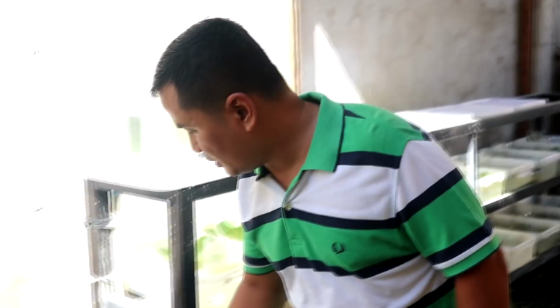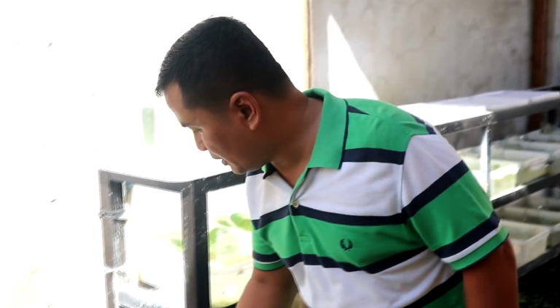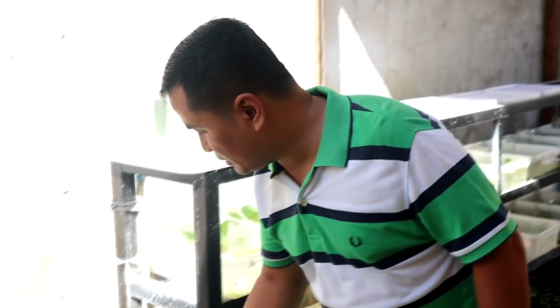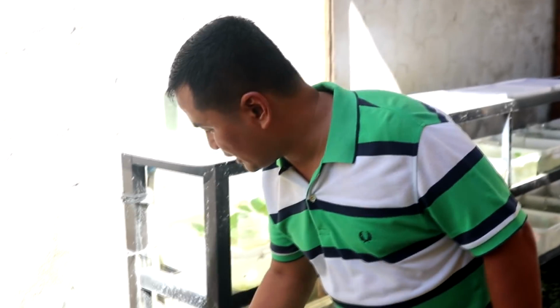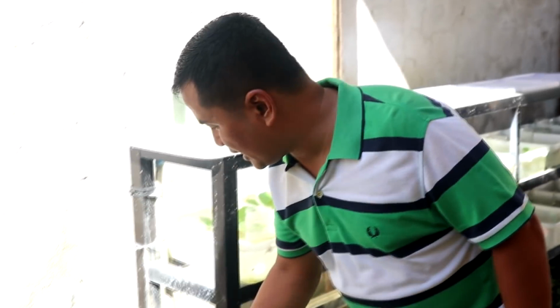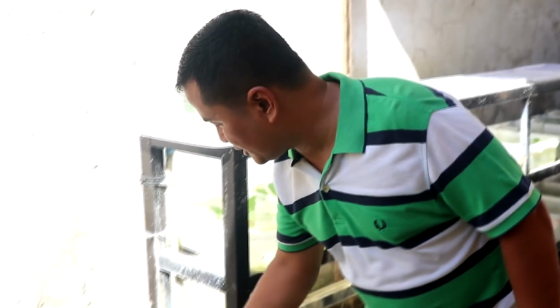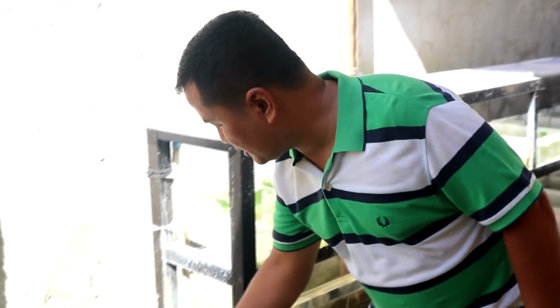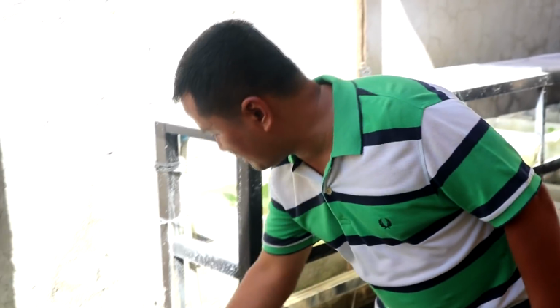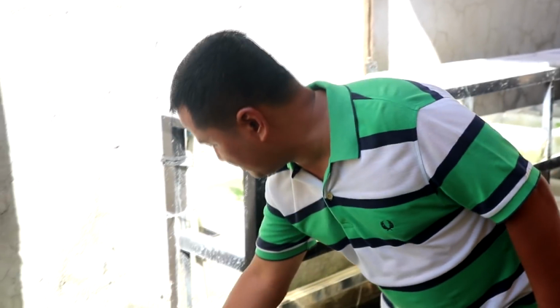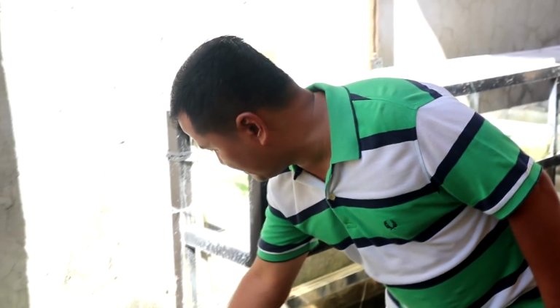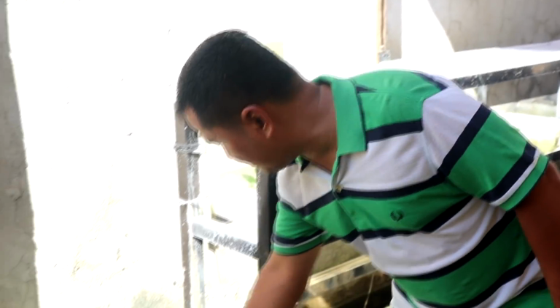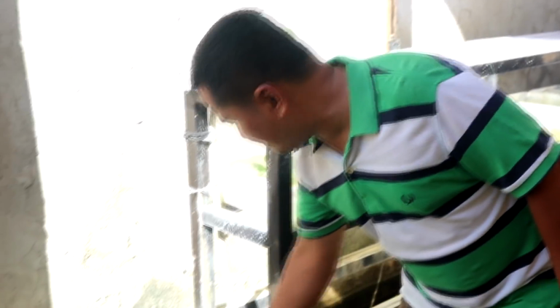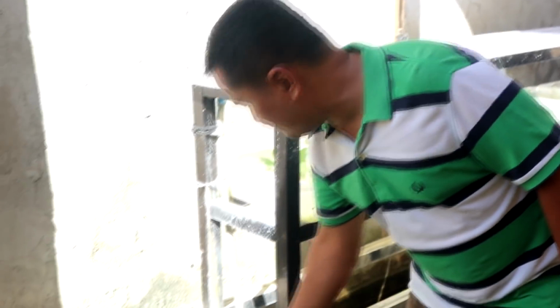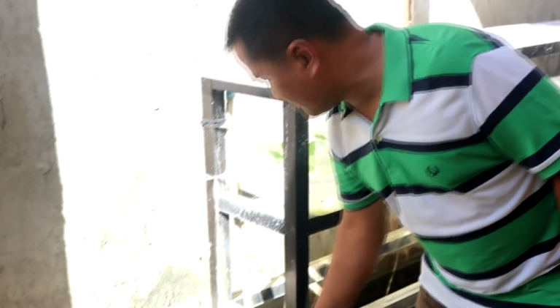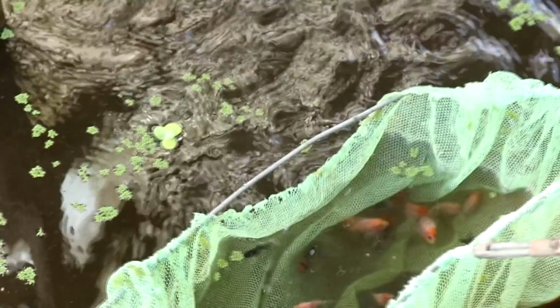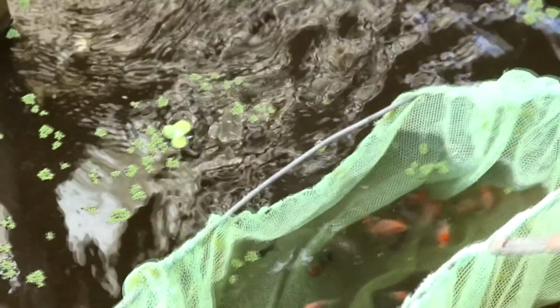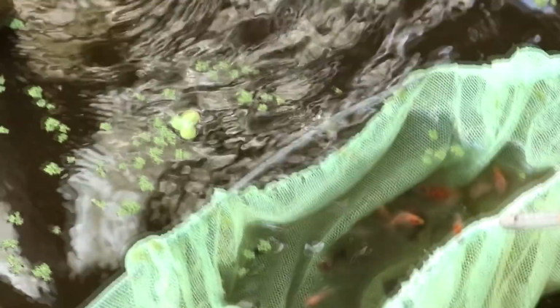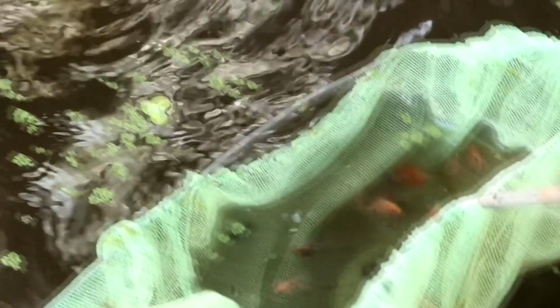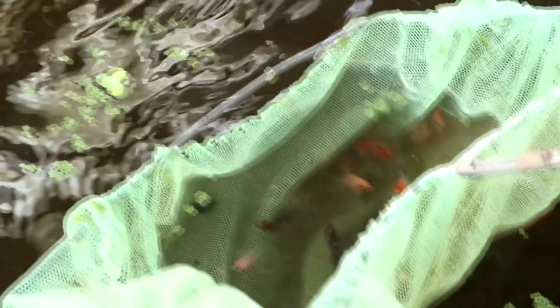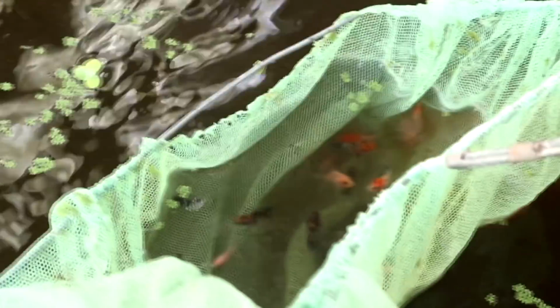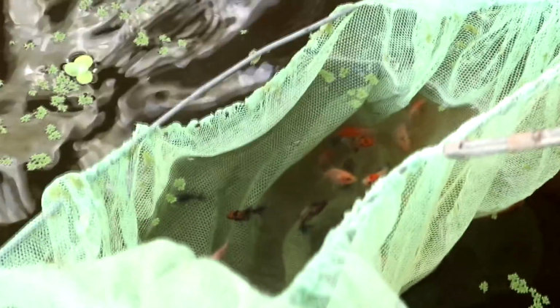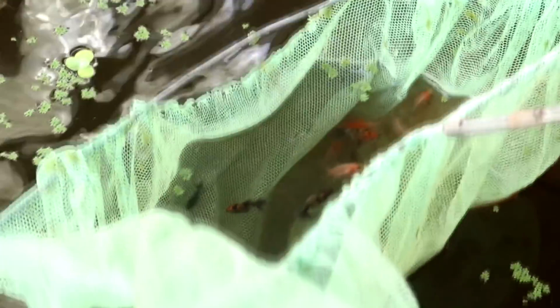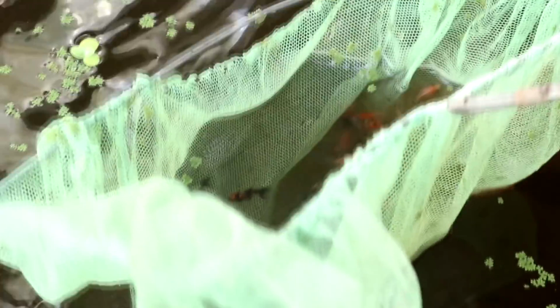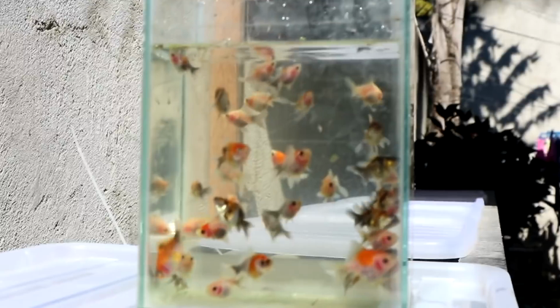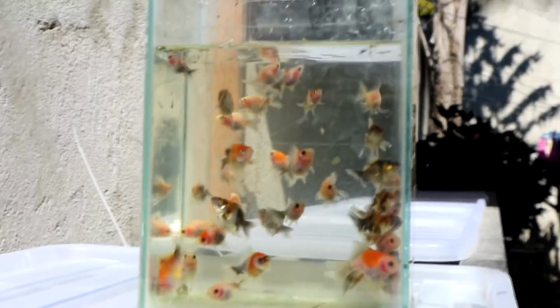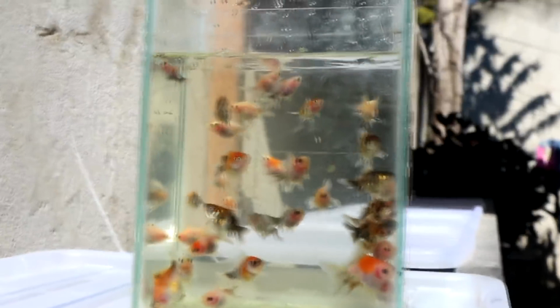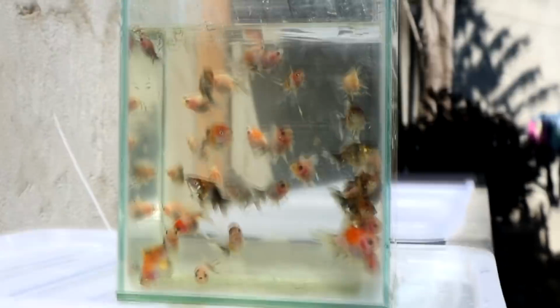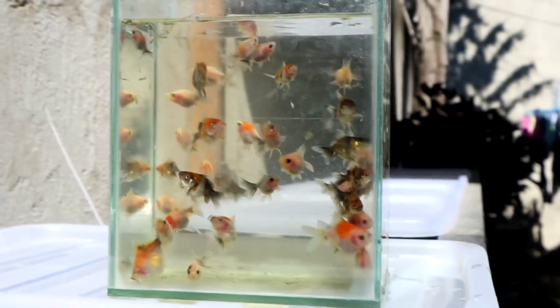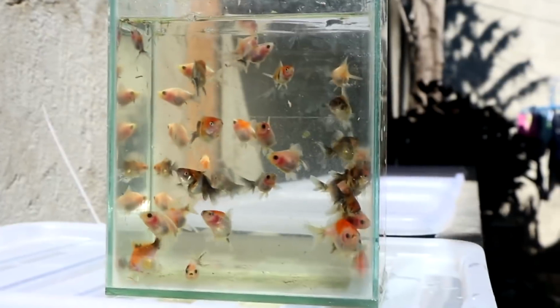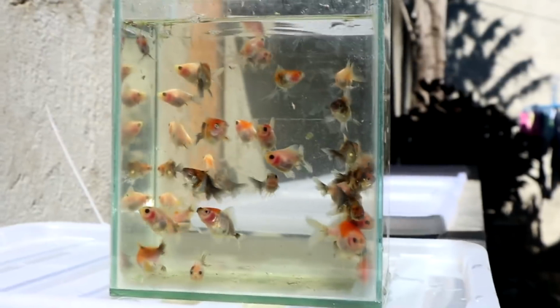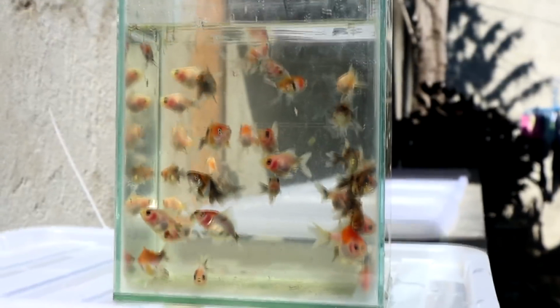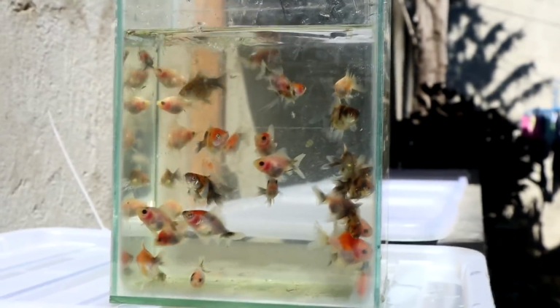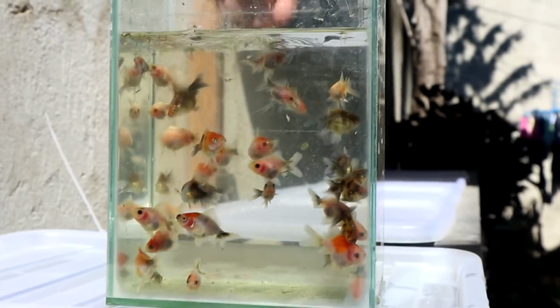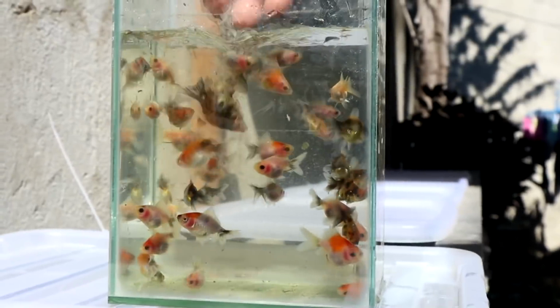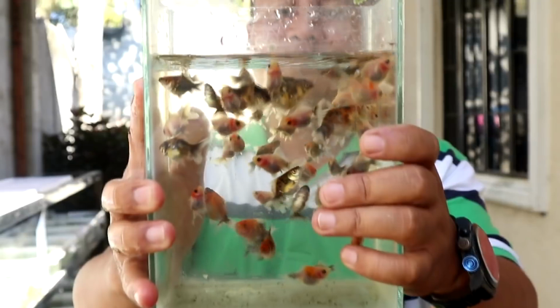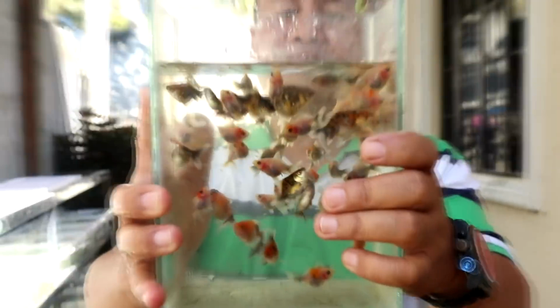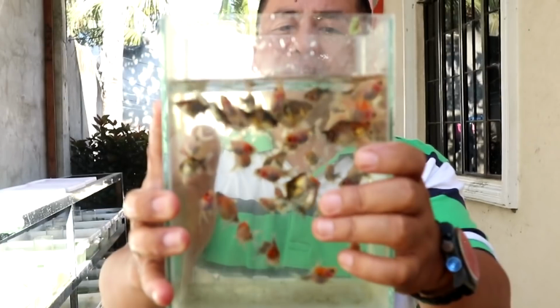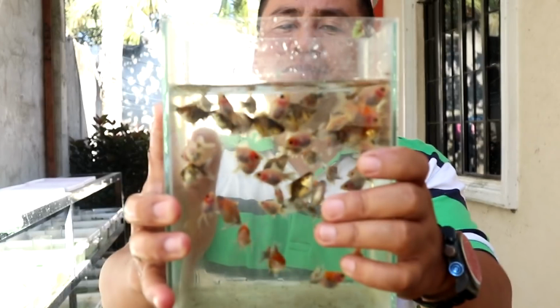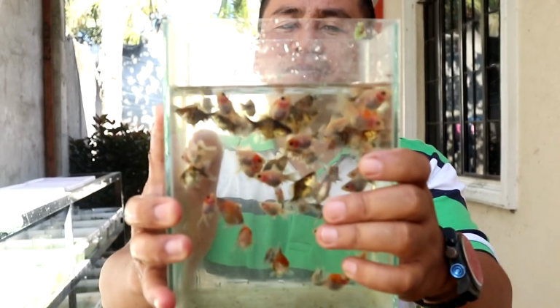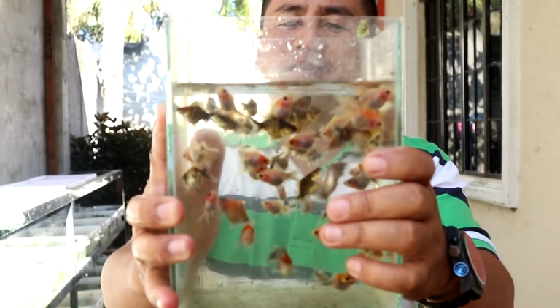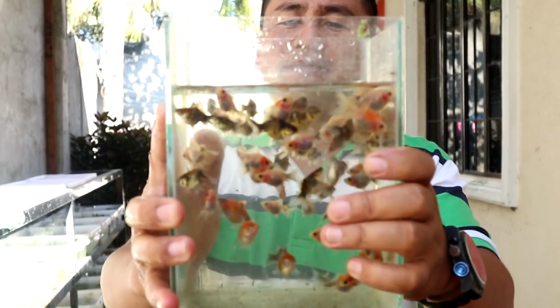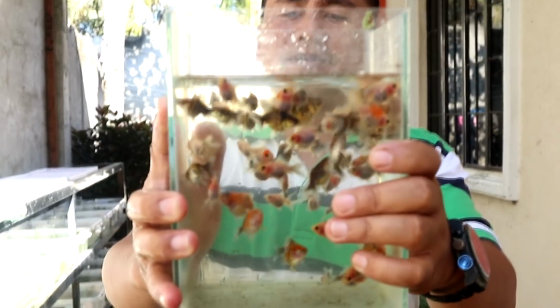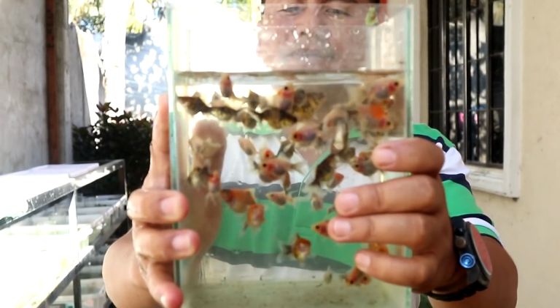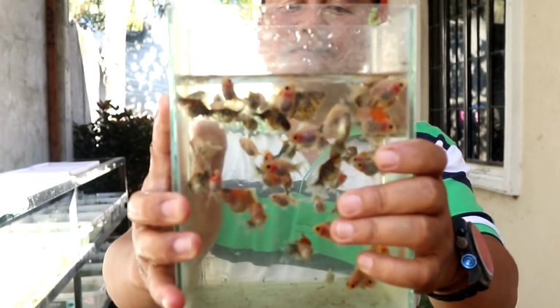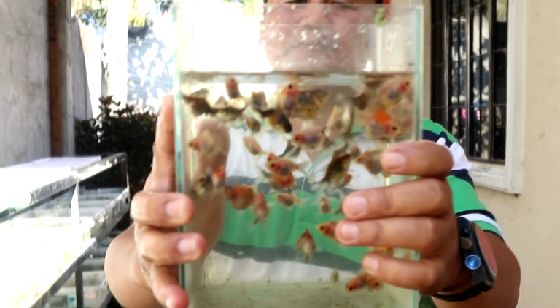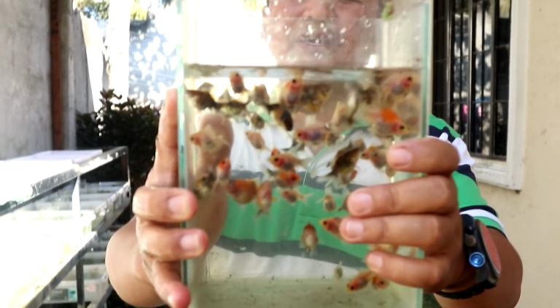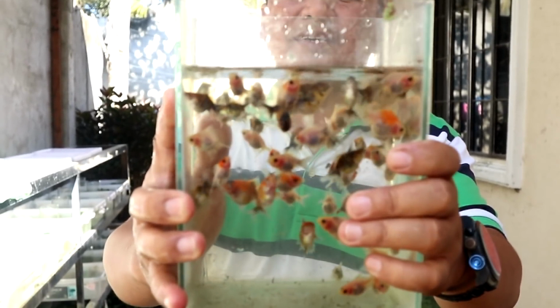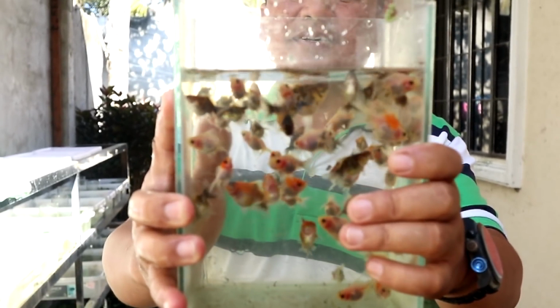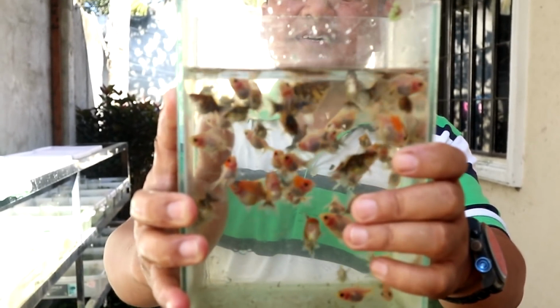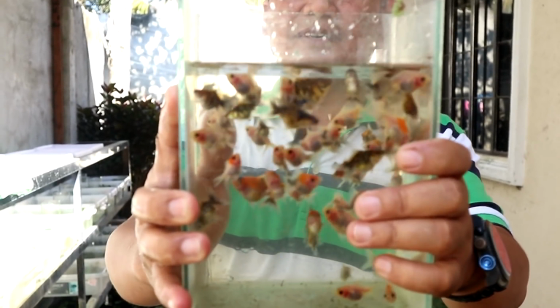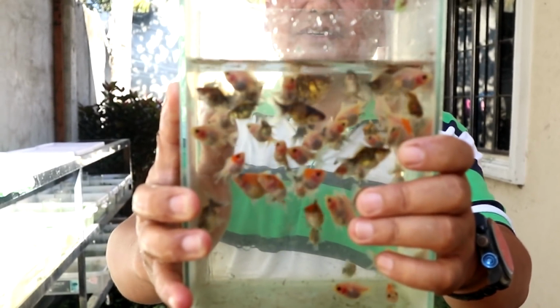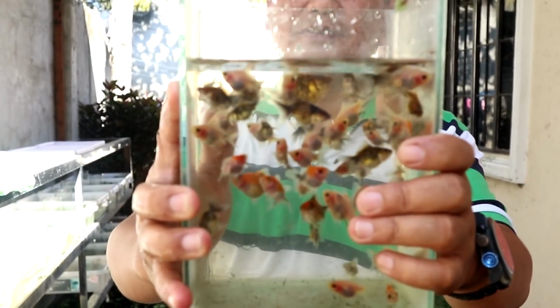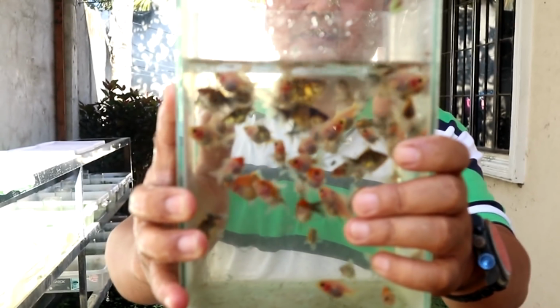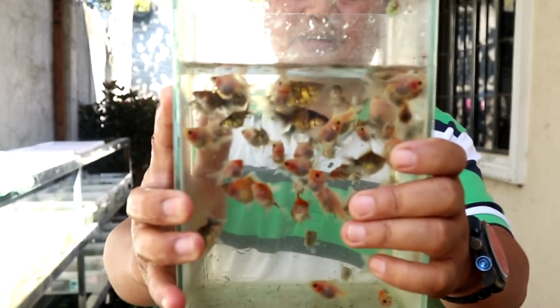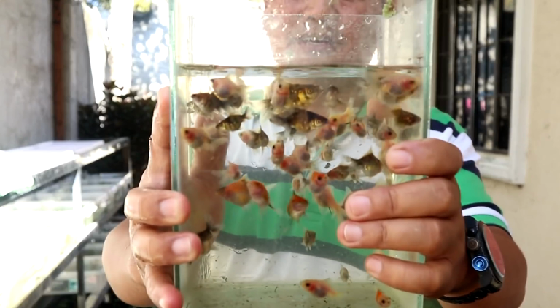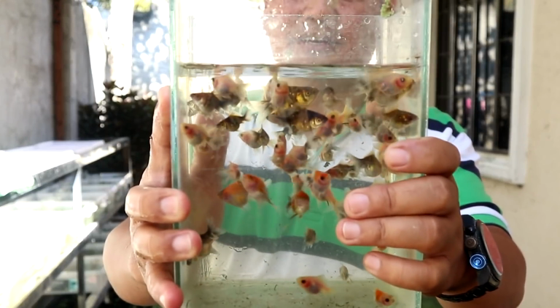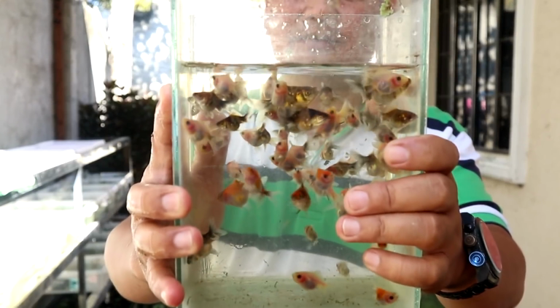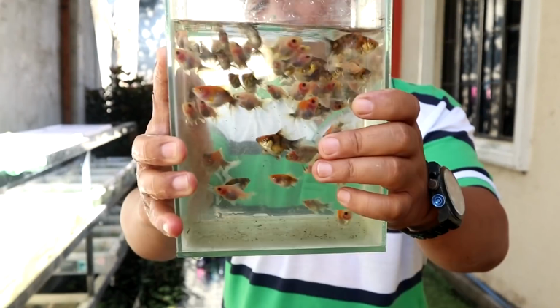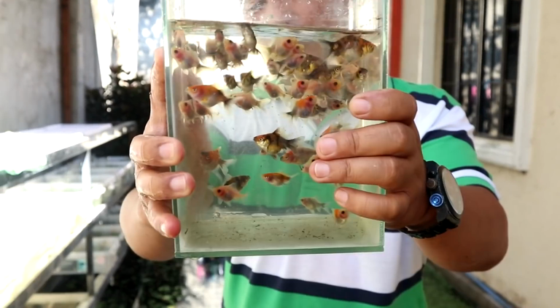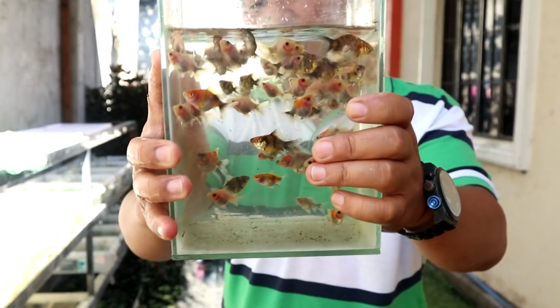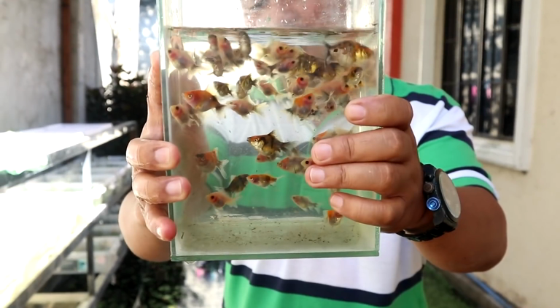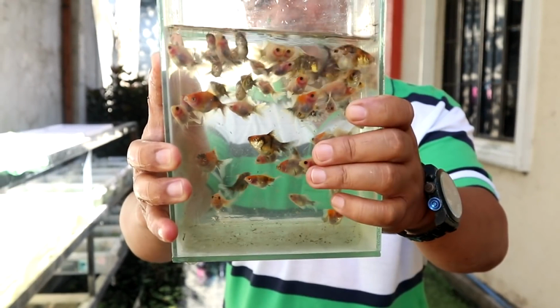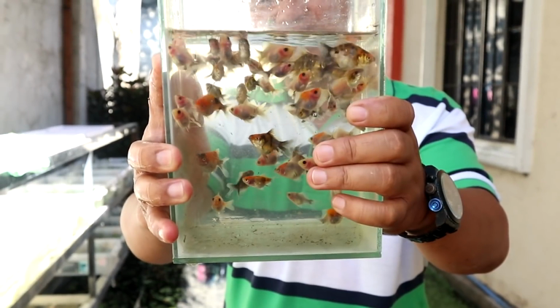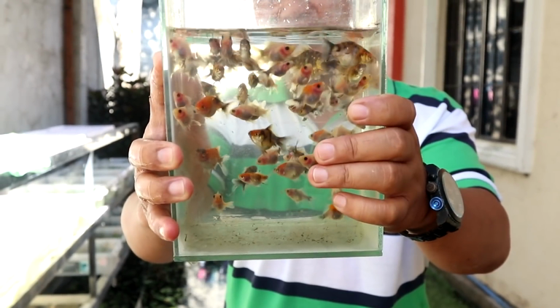I'll catch some of them — really big. See that? Some of them are bigger and they have long tails.